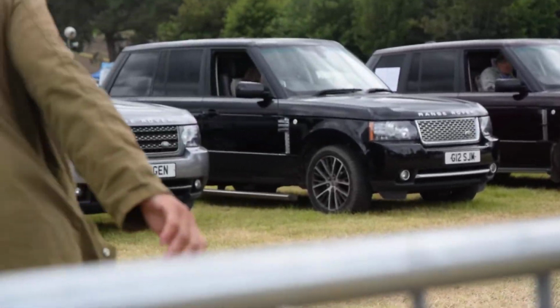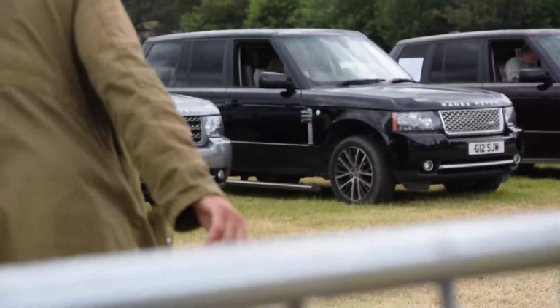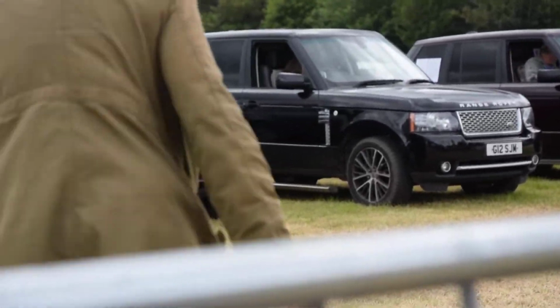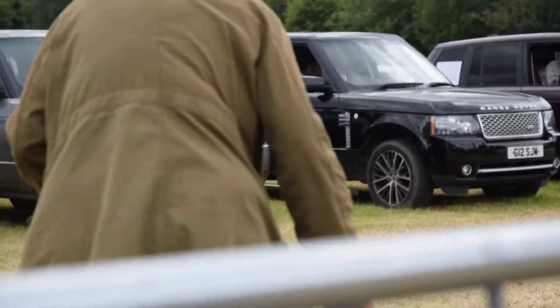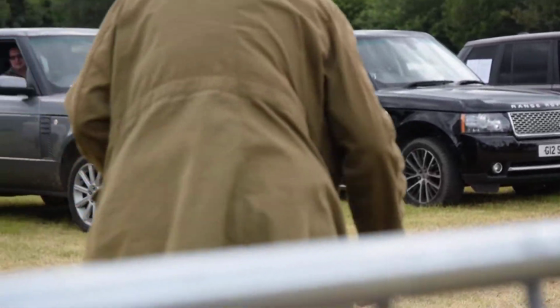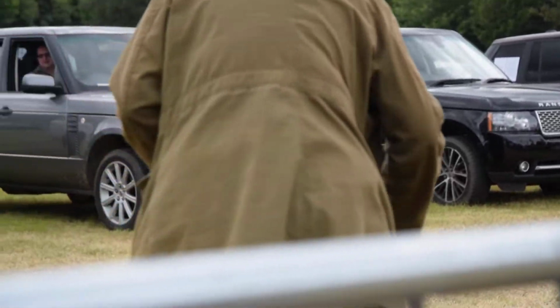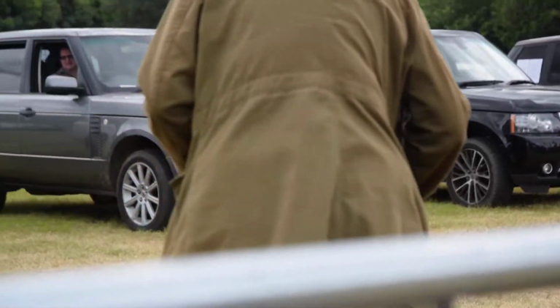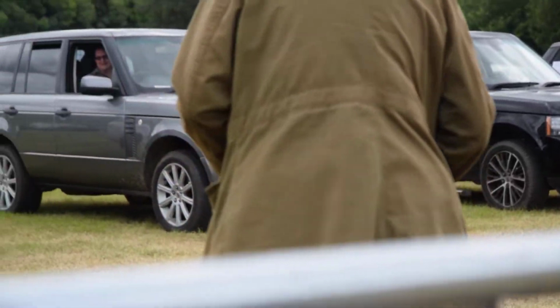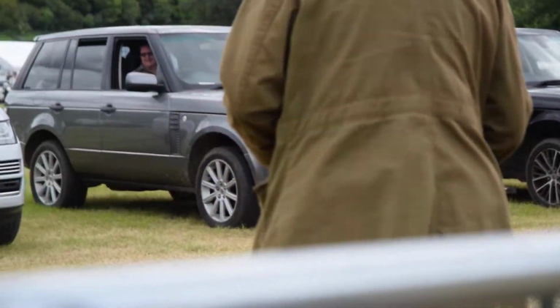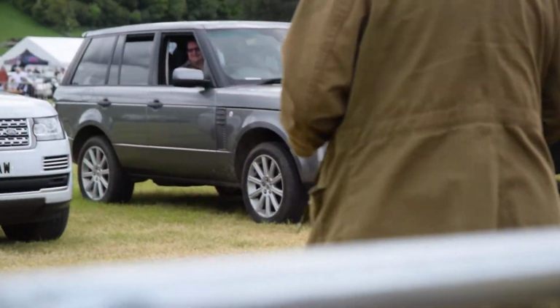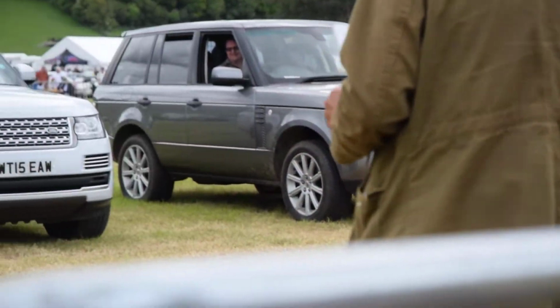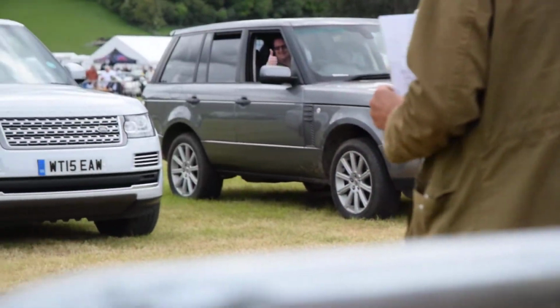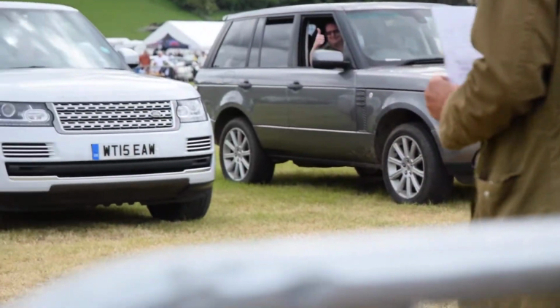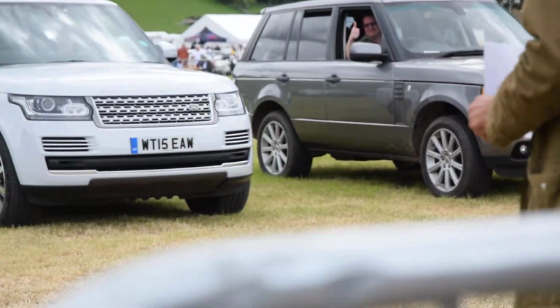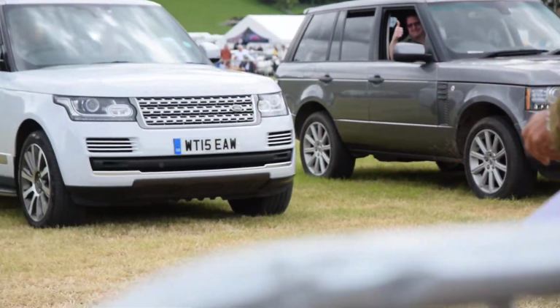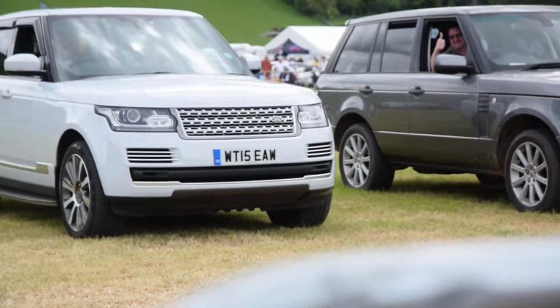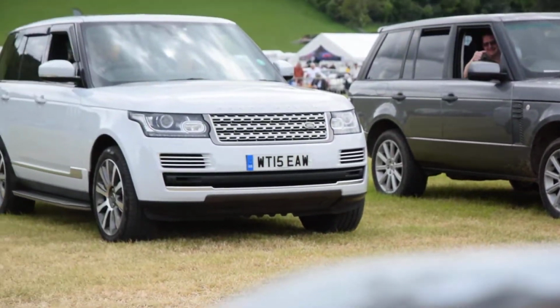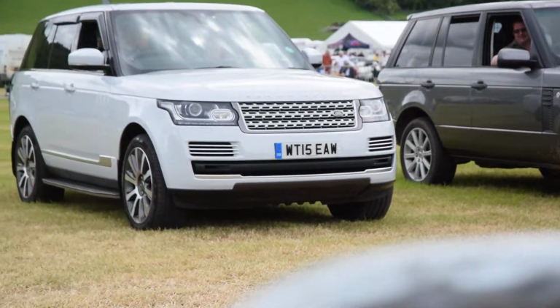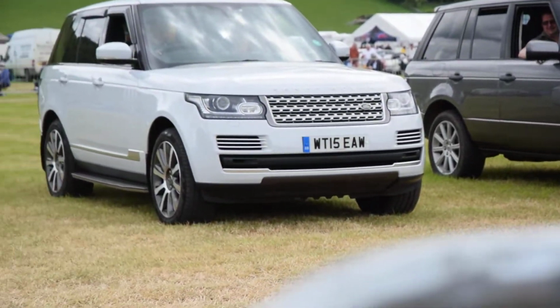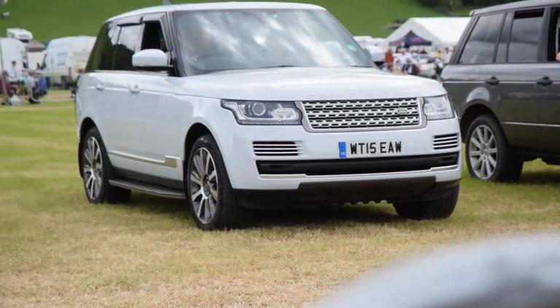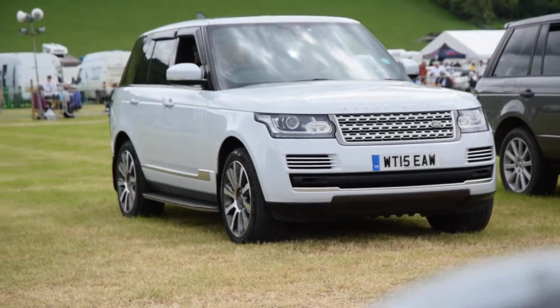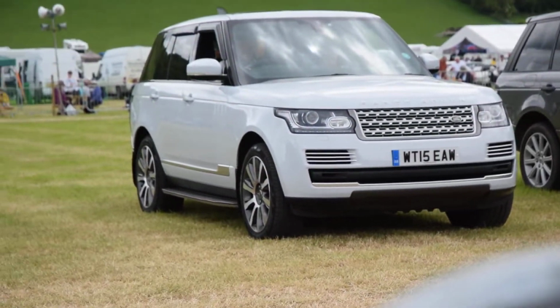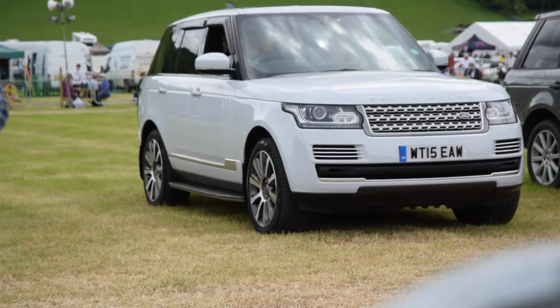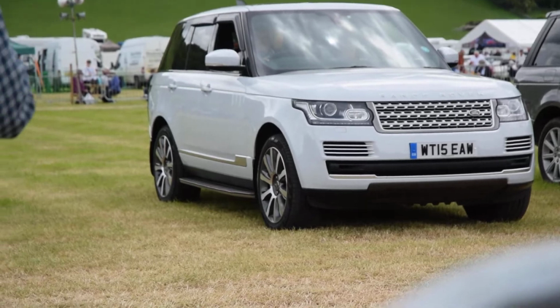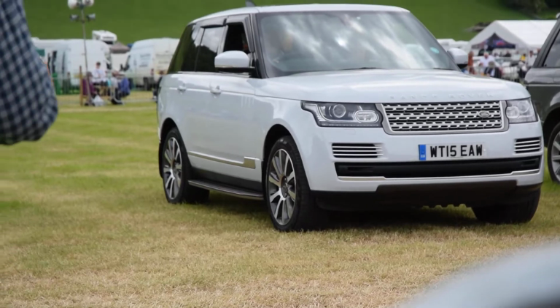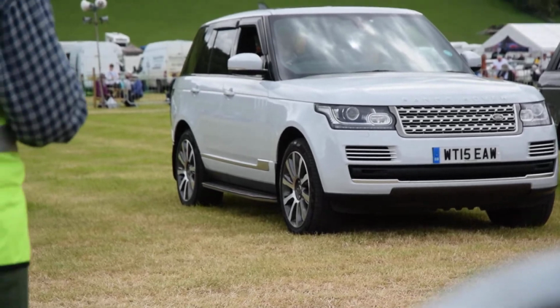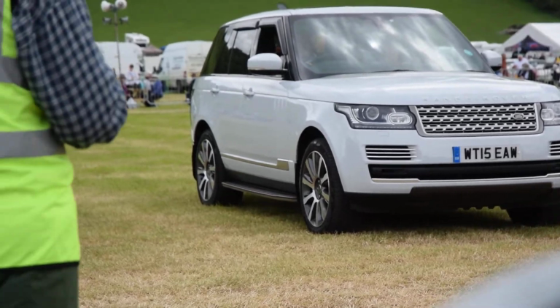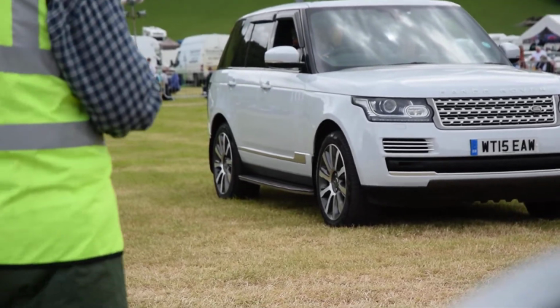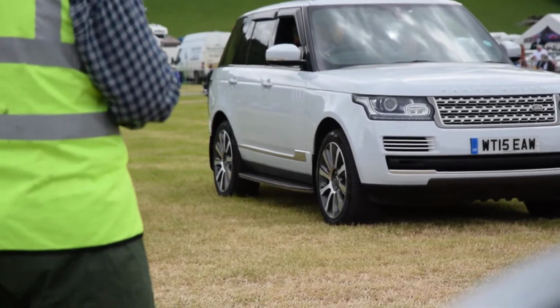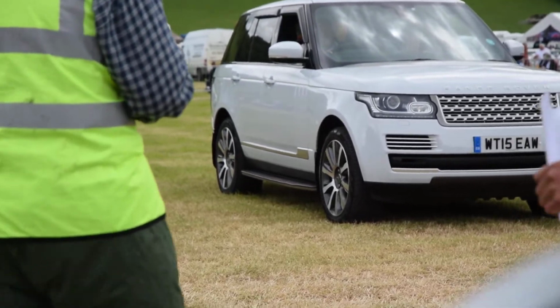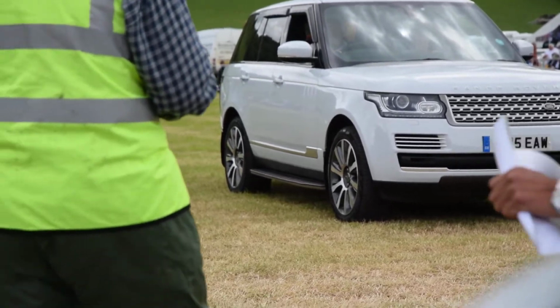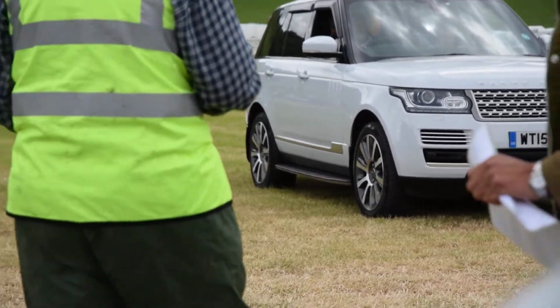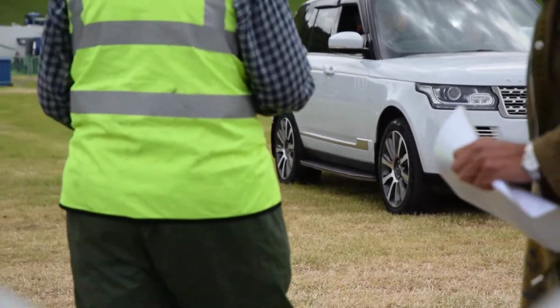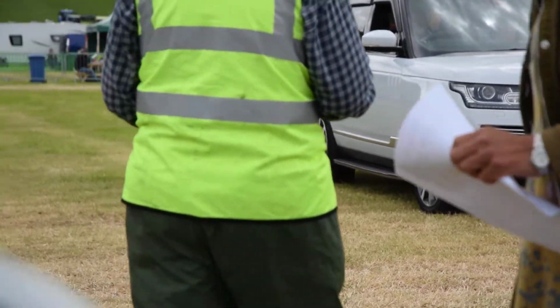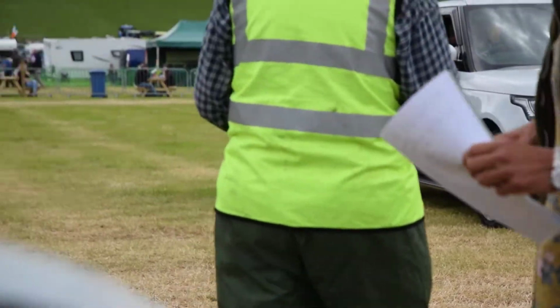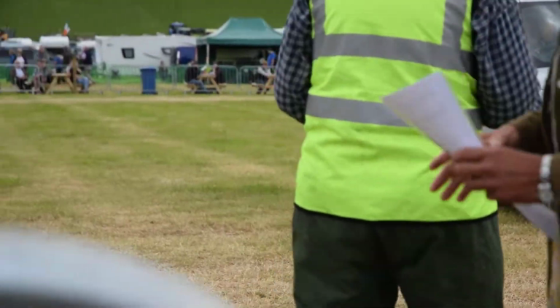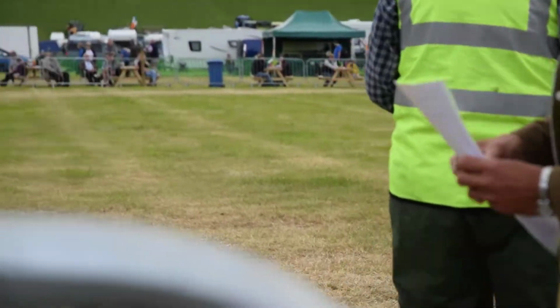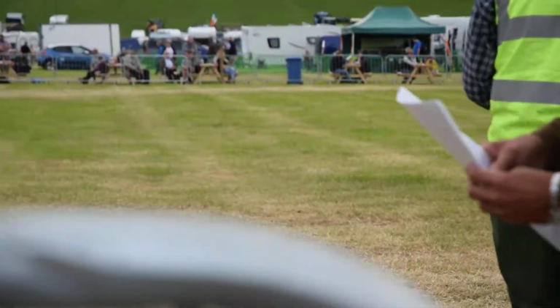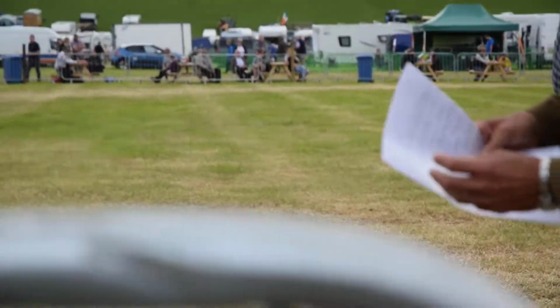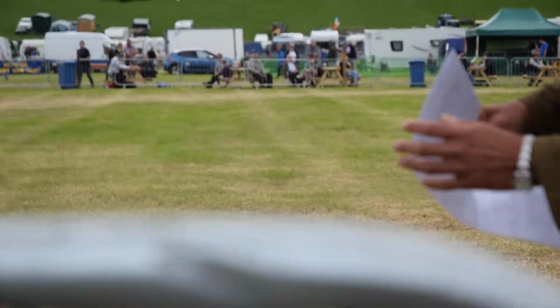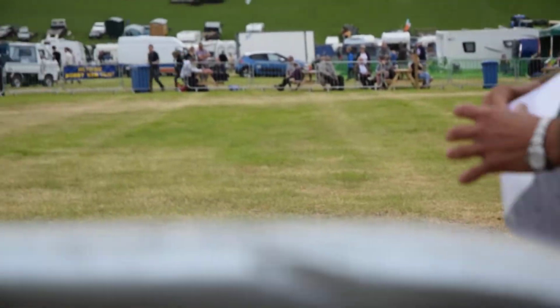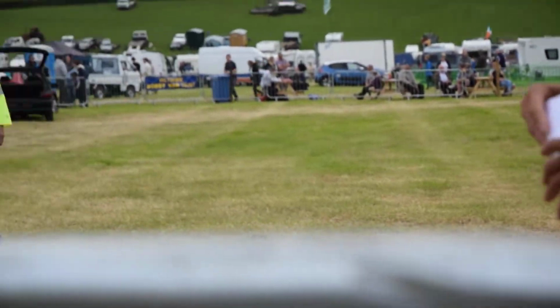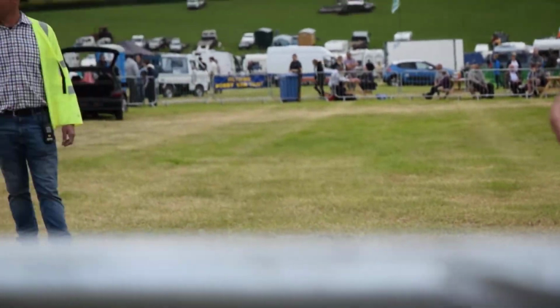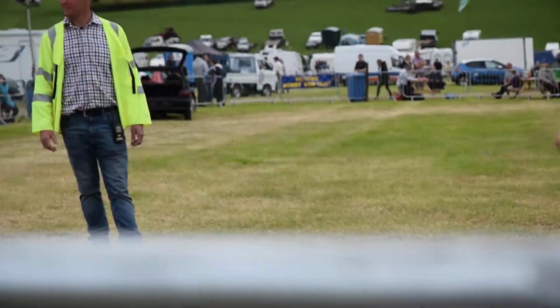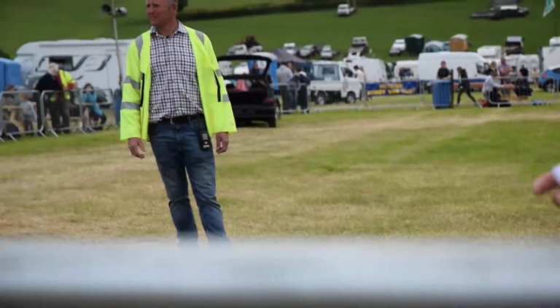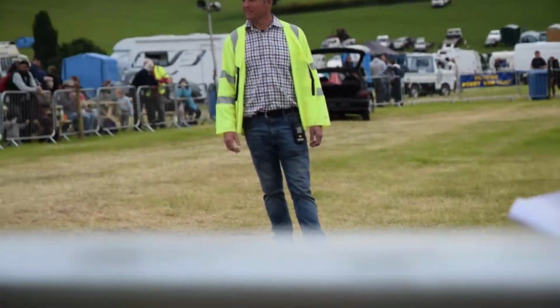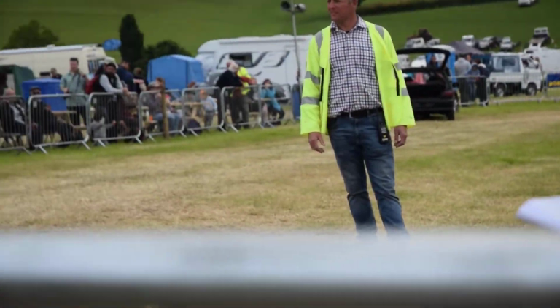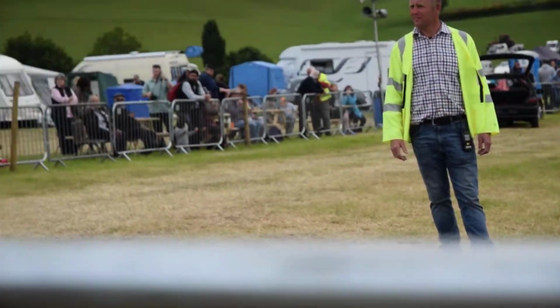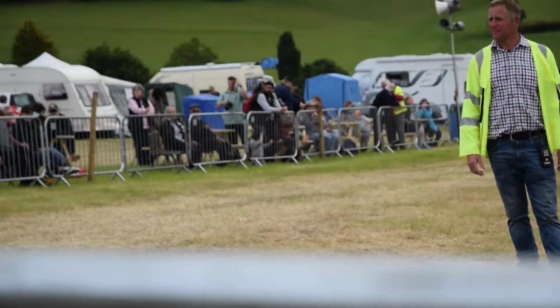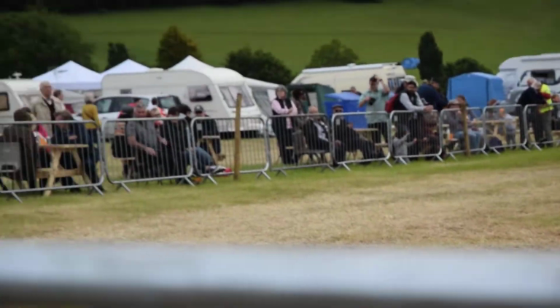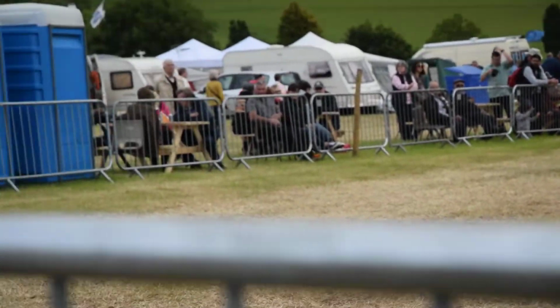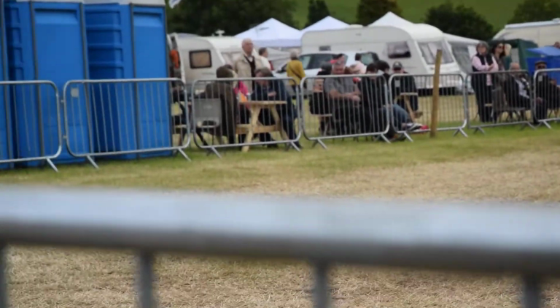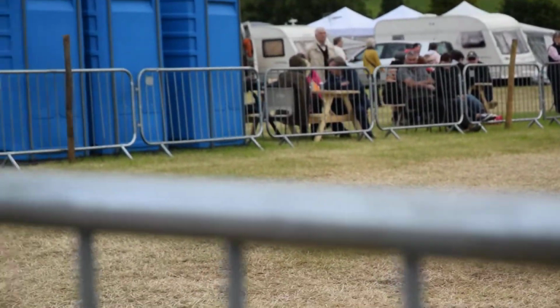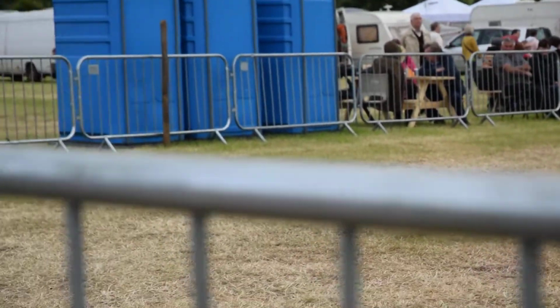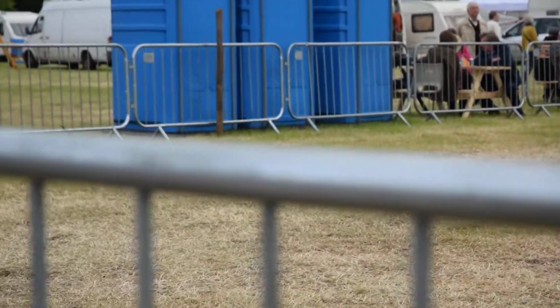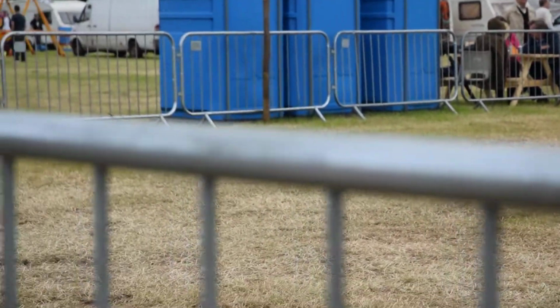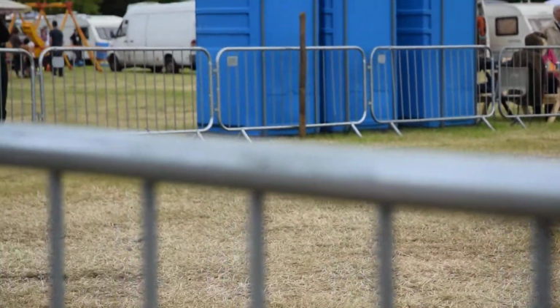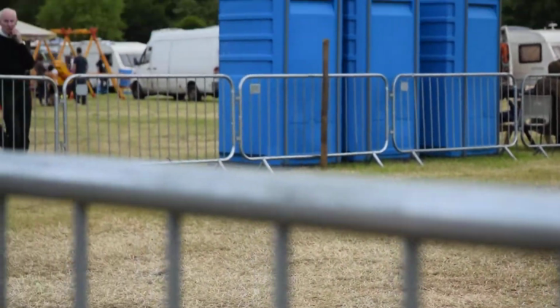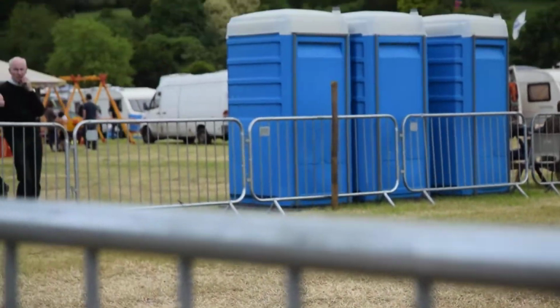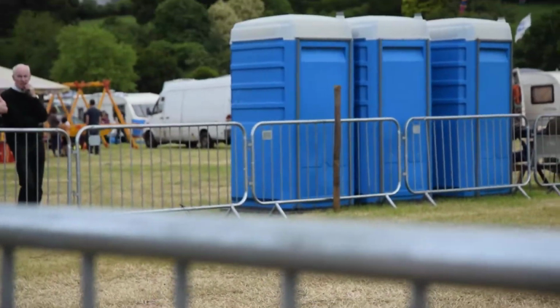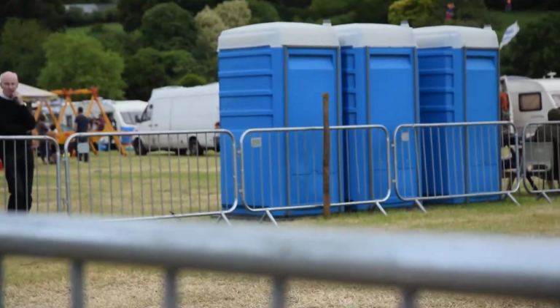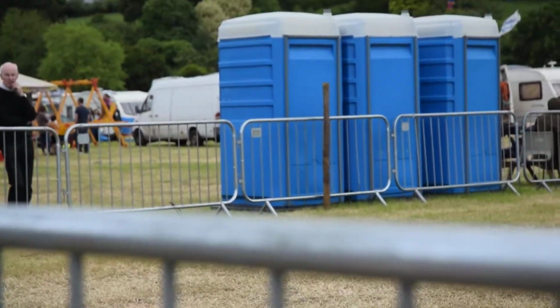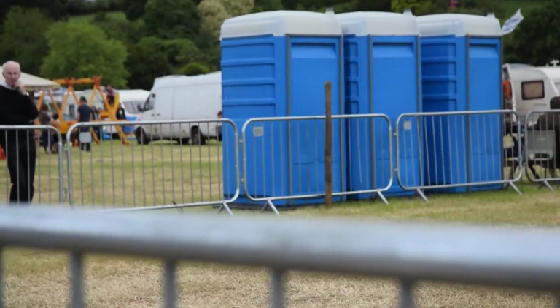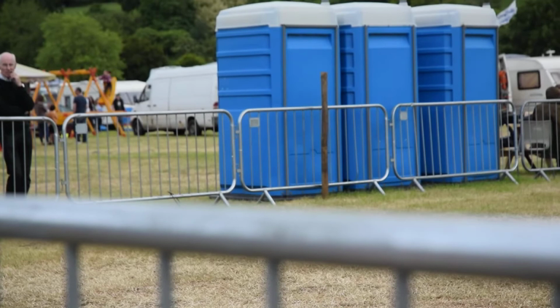Thanks very much, Helen — that's given us a good insight into the Range Rover range. Now we start with the Land Rover.